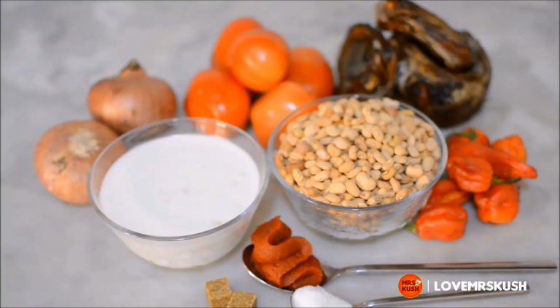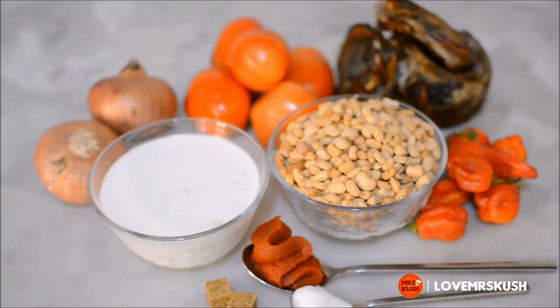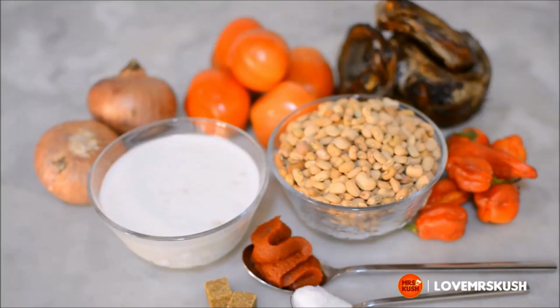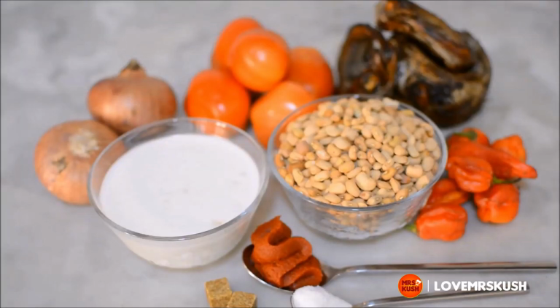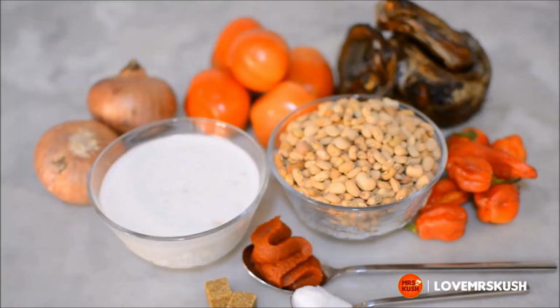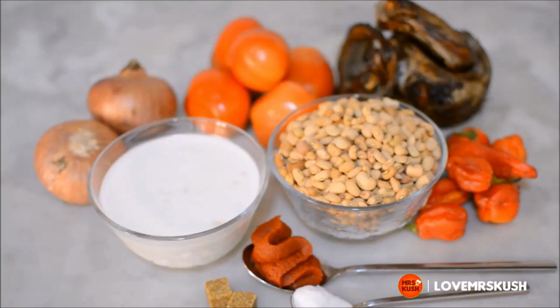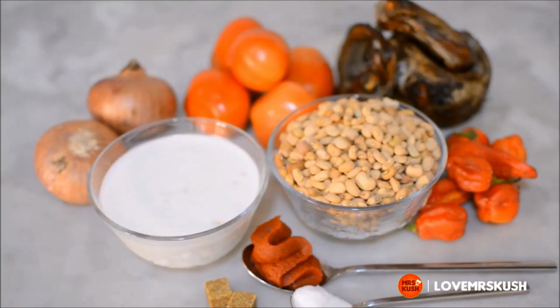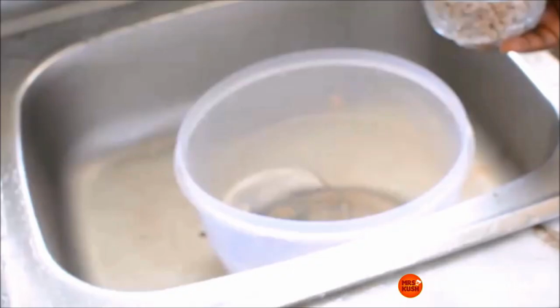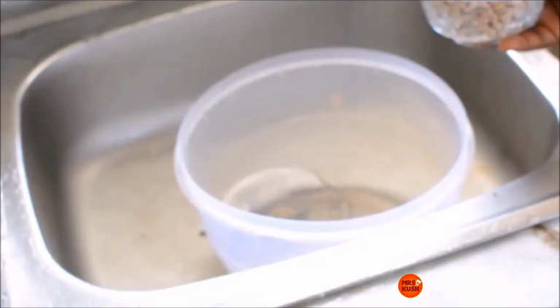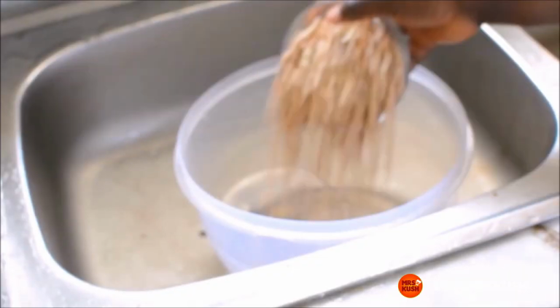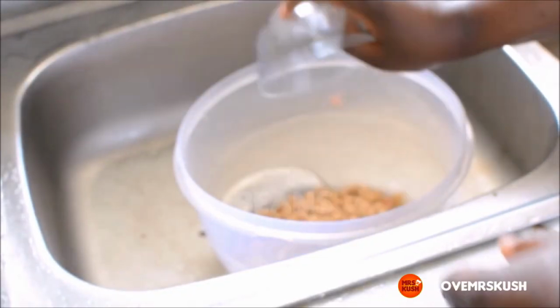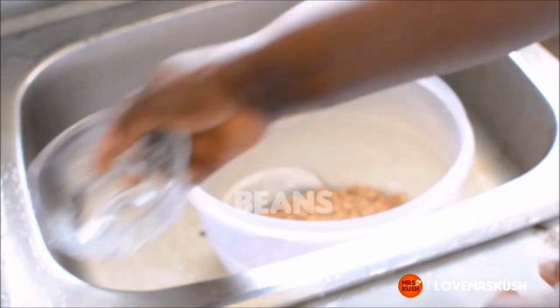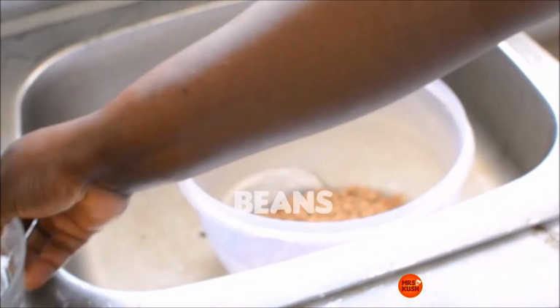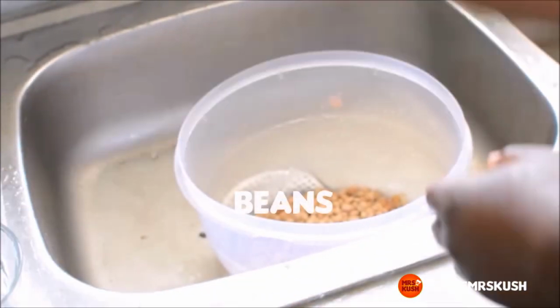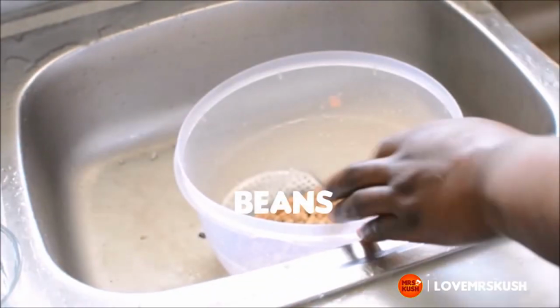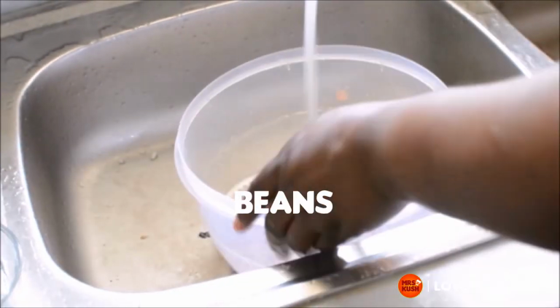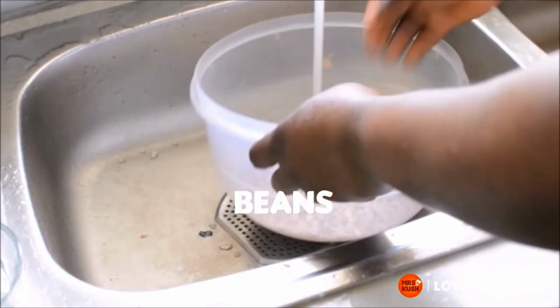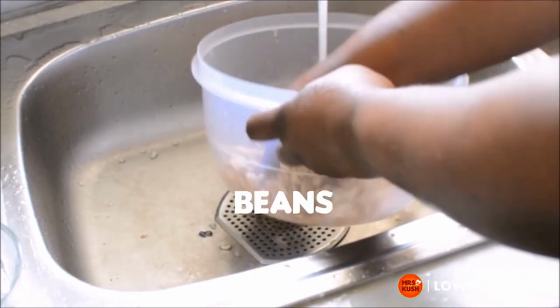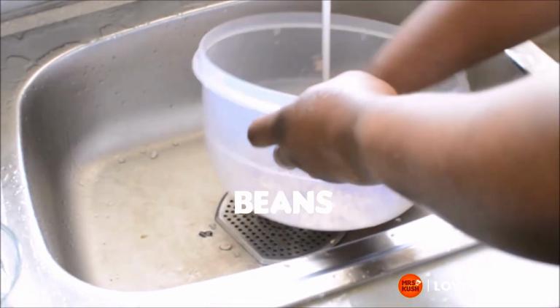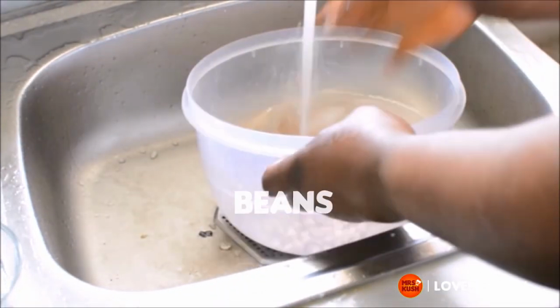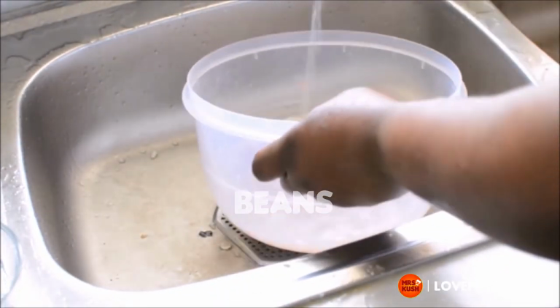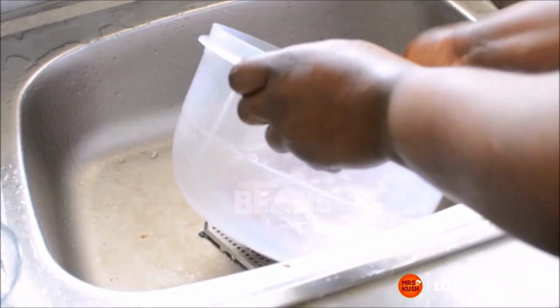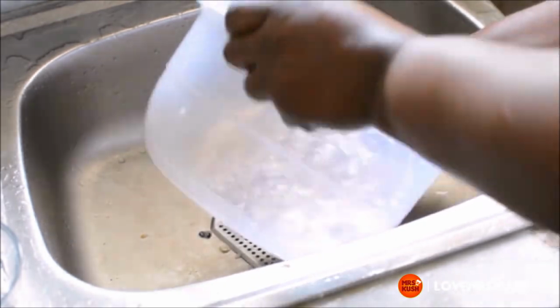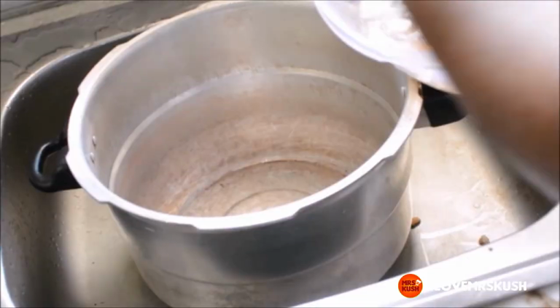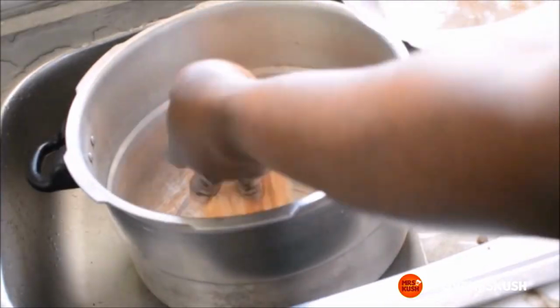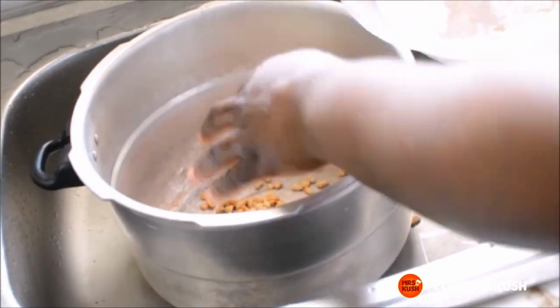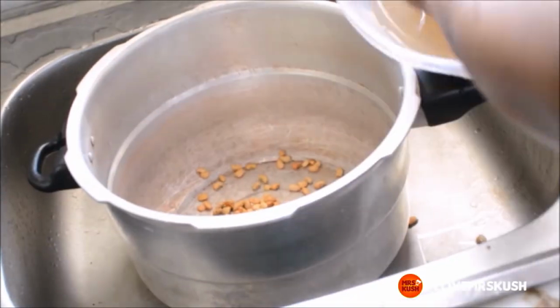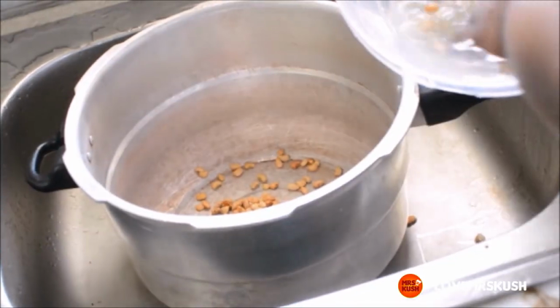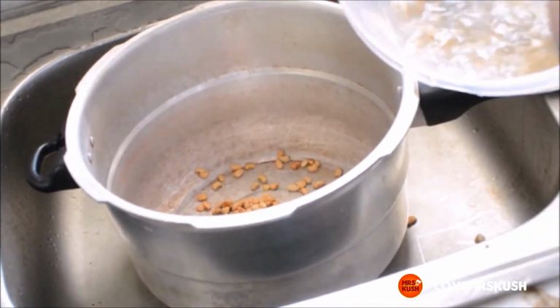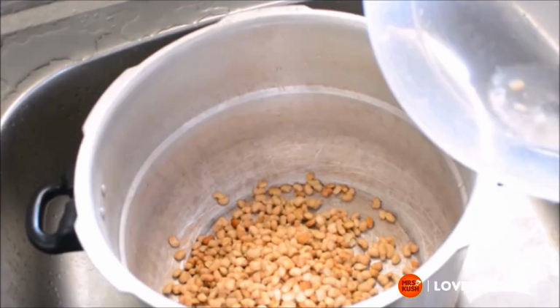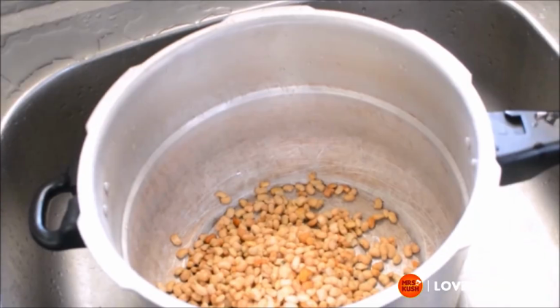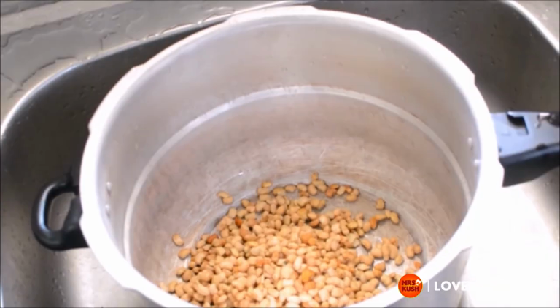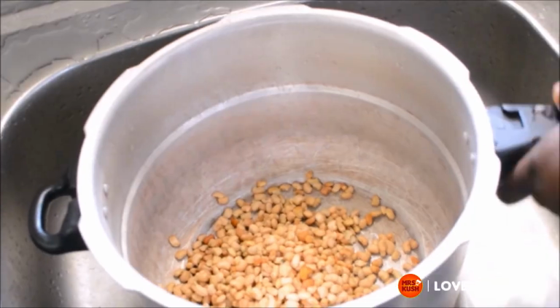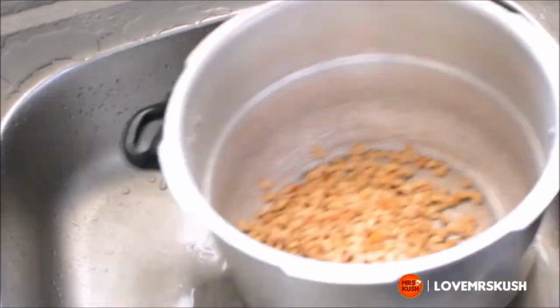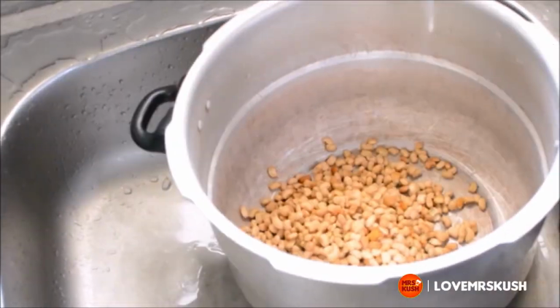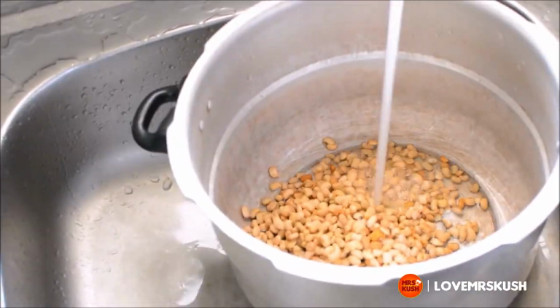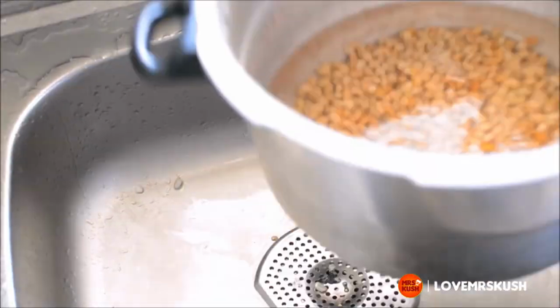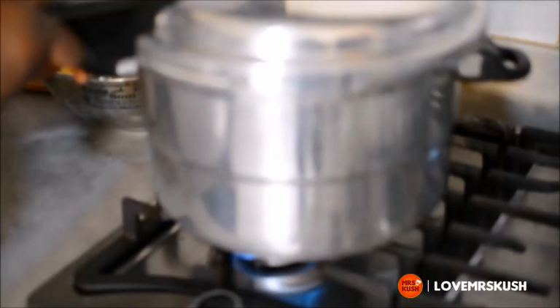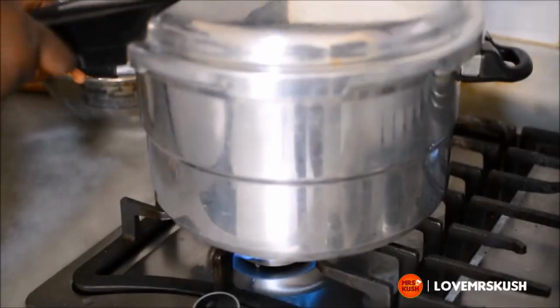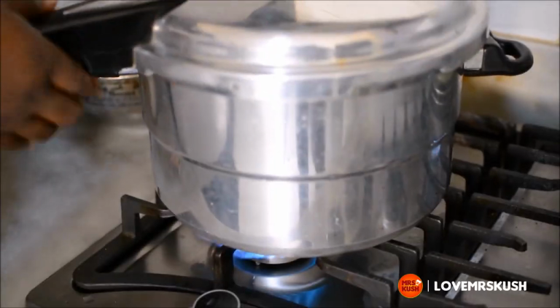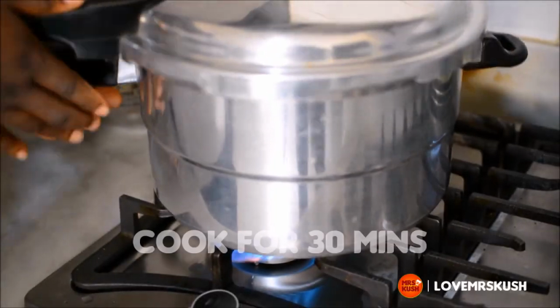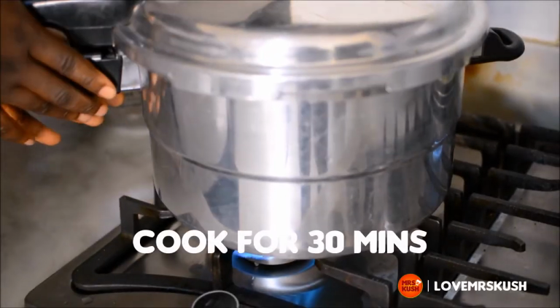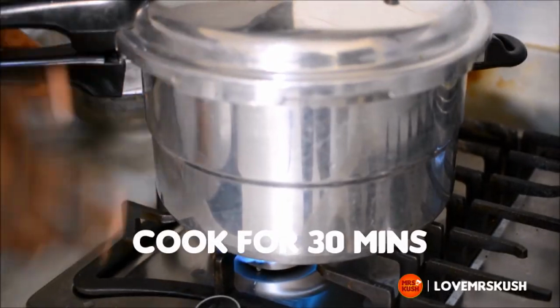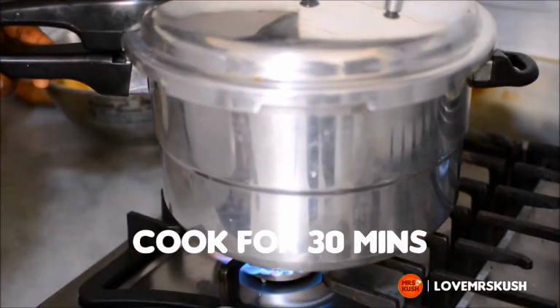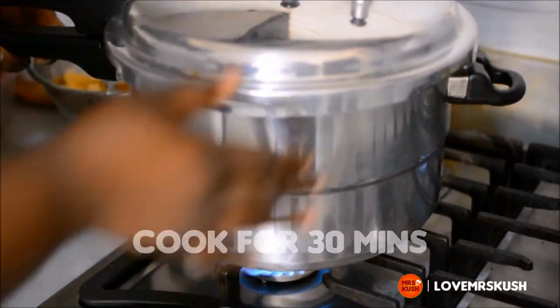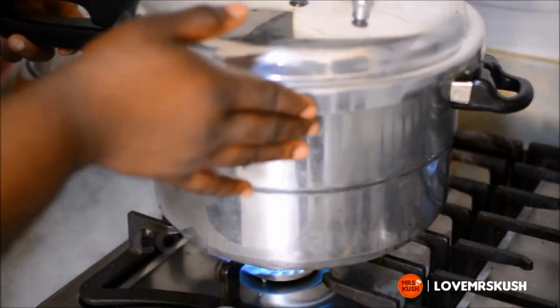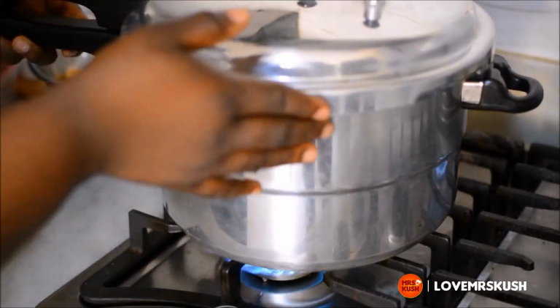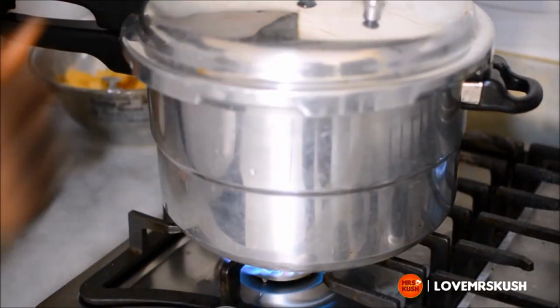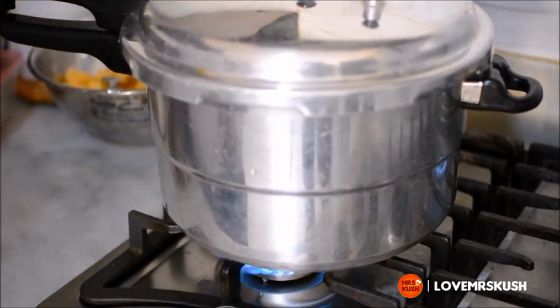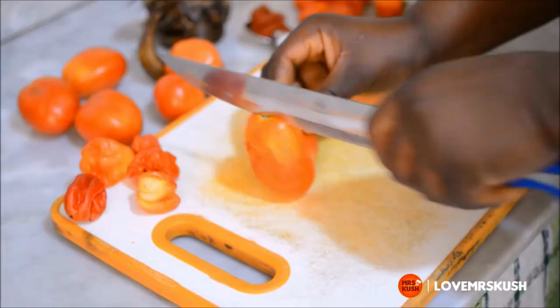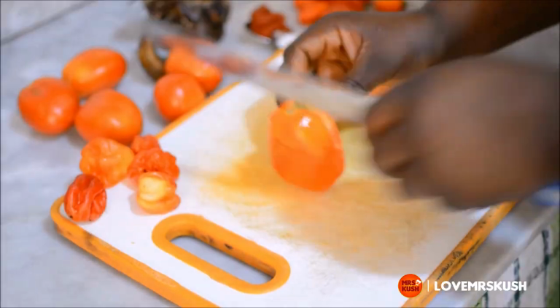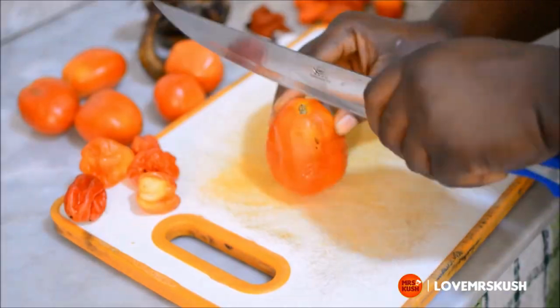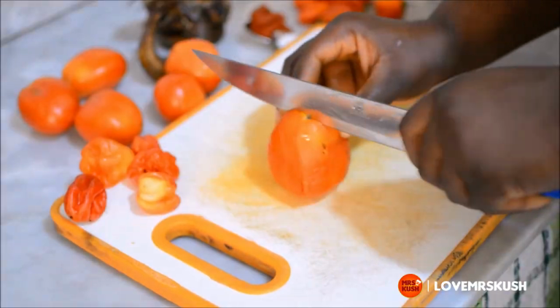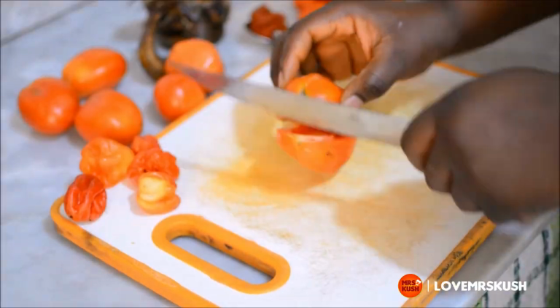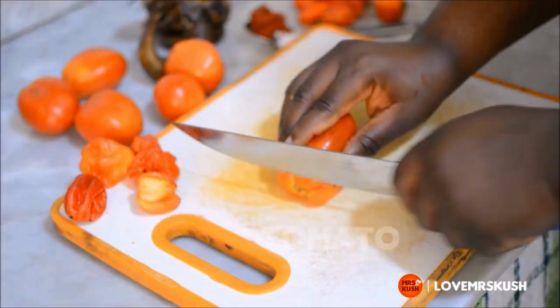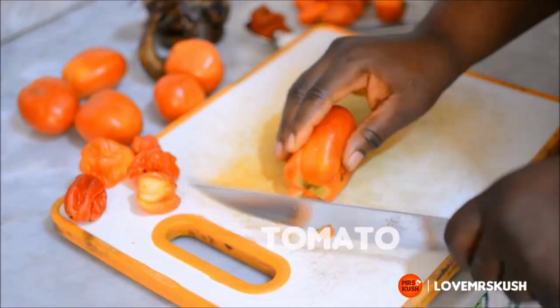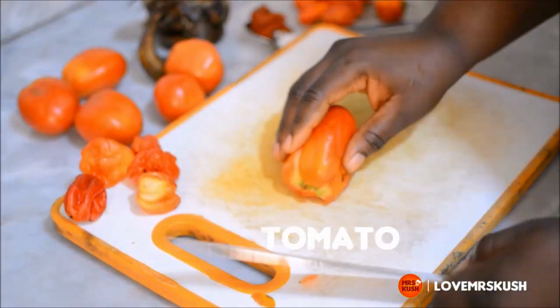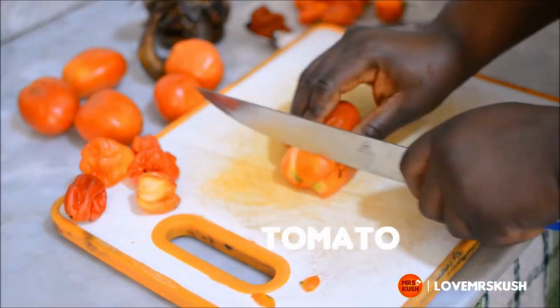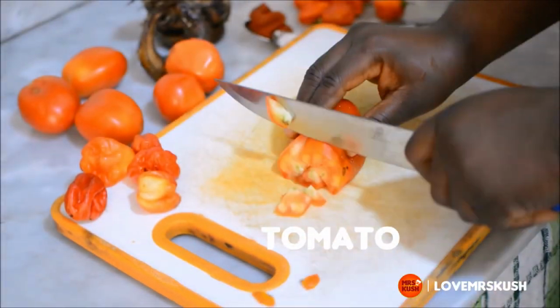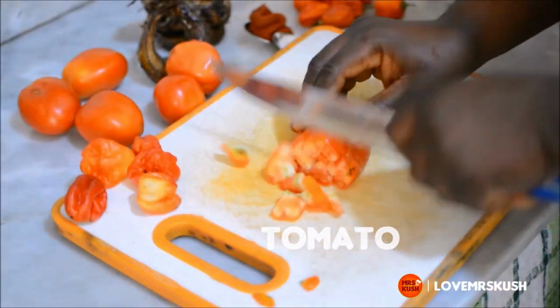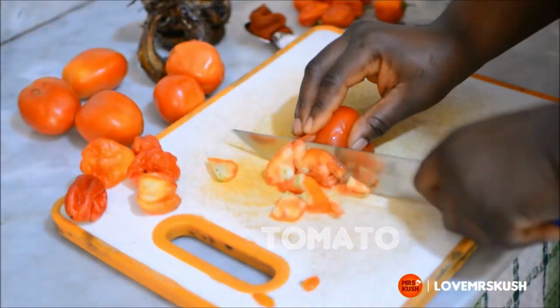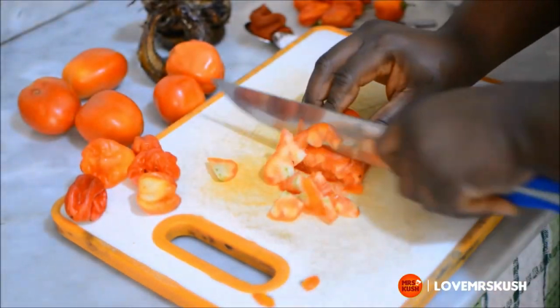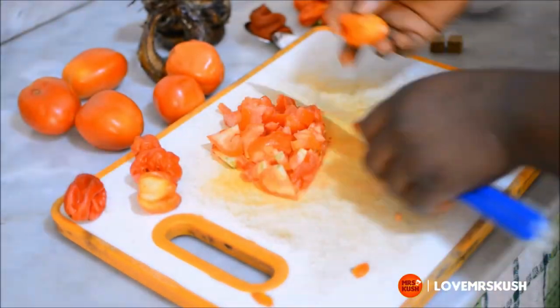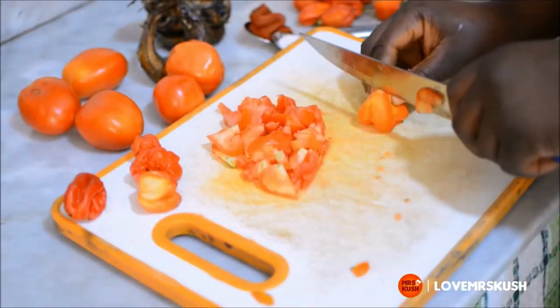Hello humans, we're making frijons today. First step is to cook some beans. I always cook beans in a pressure cooker because I can't be wasting my gas.